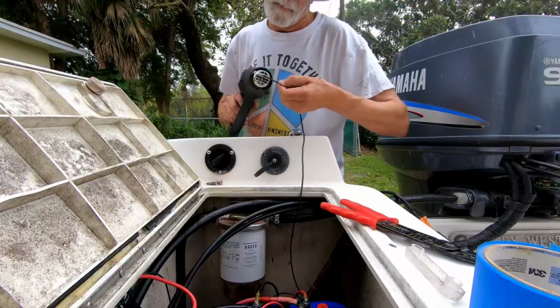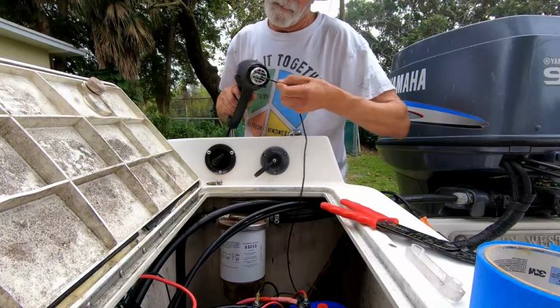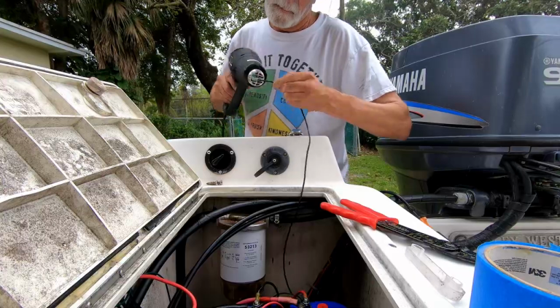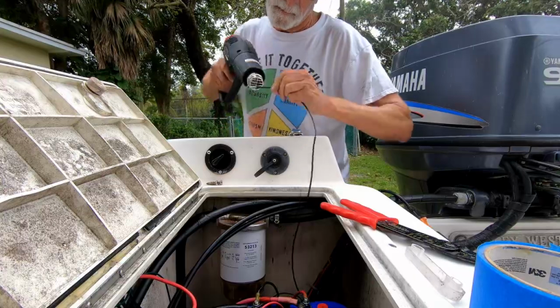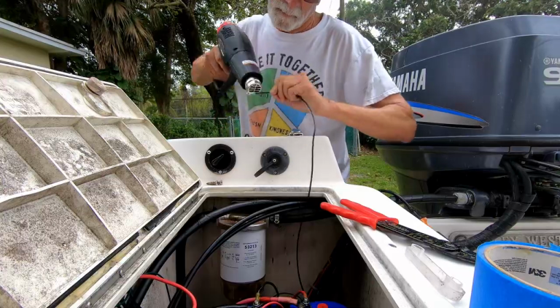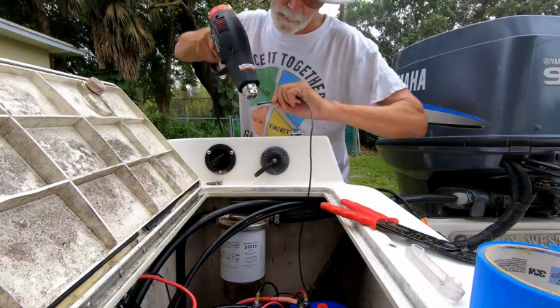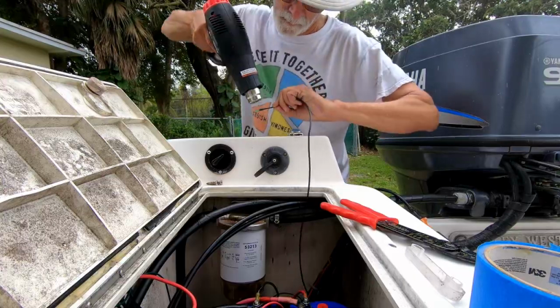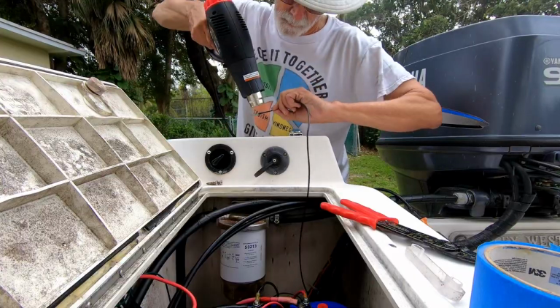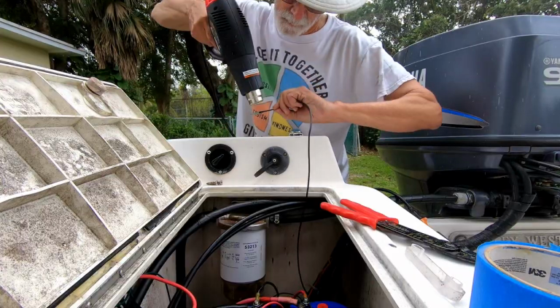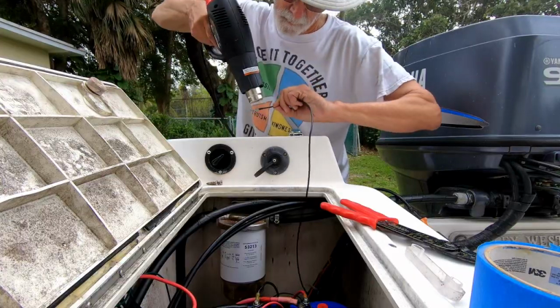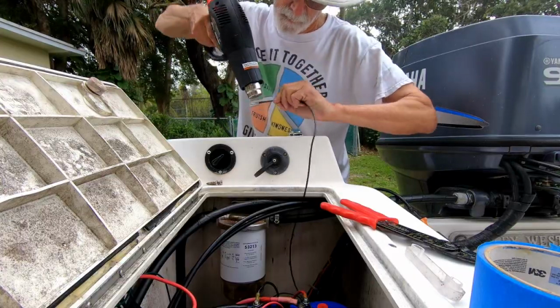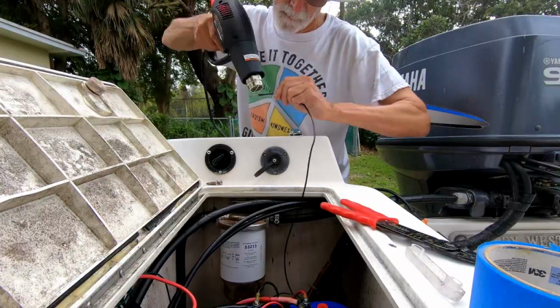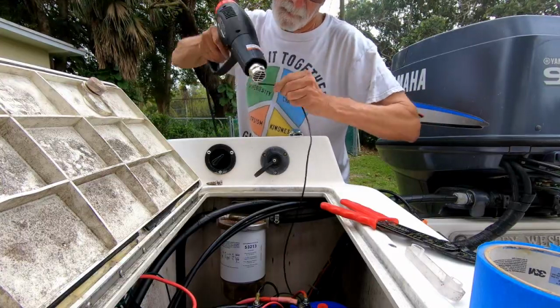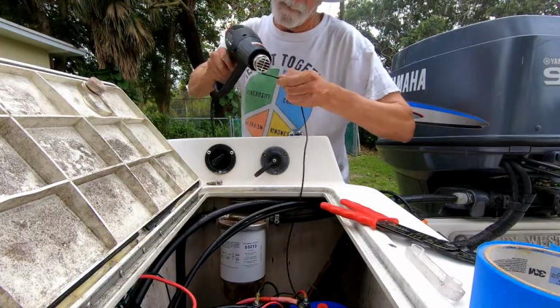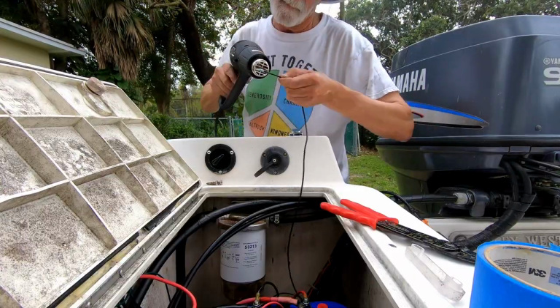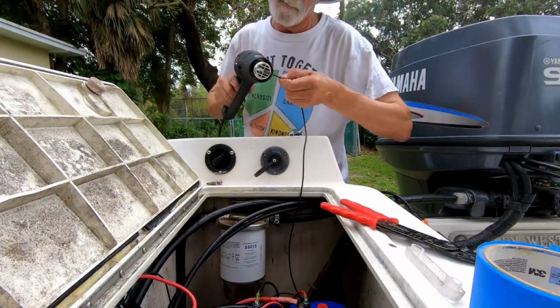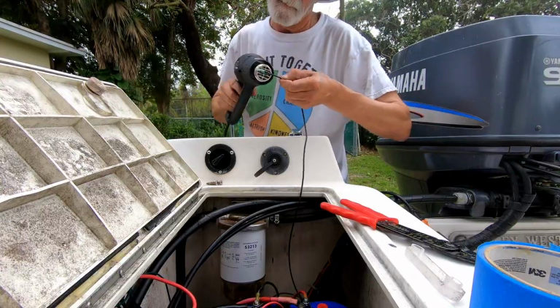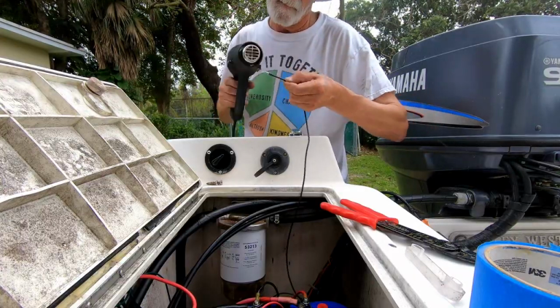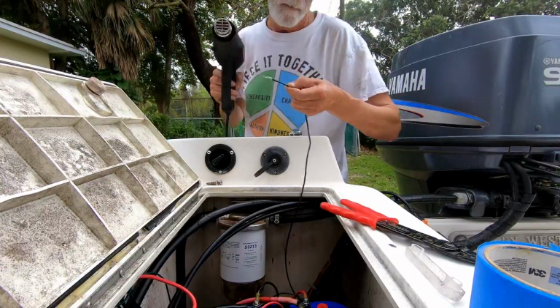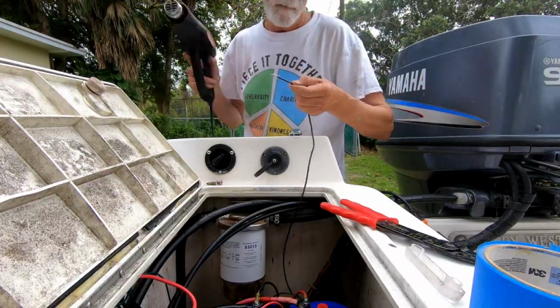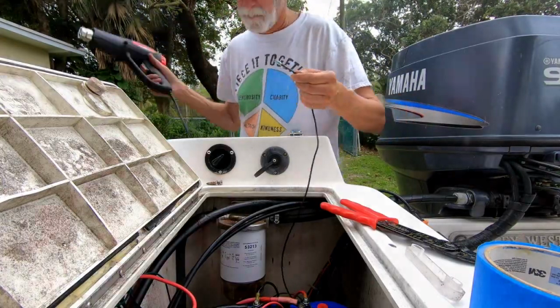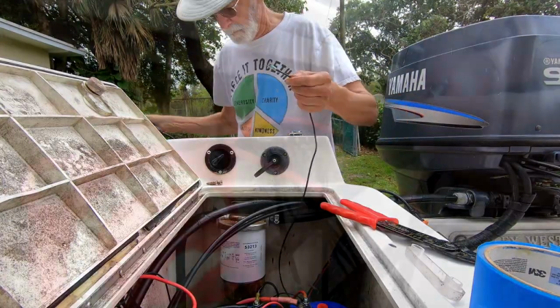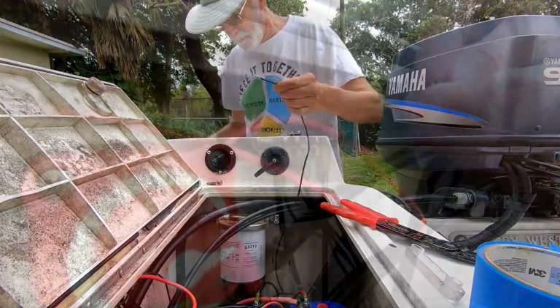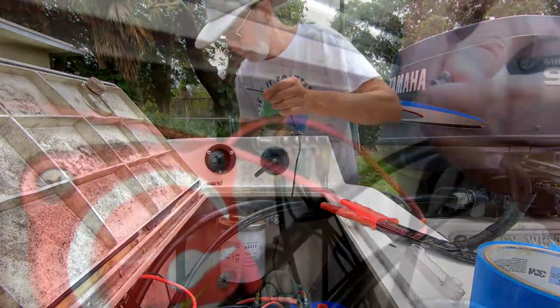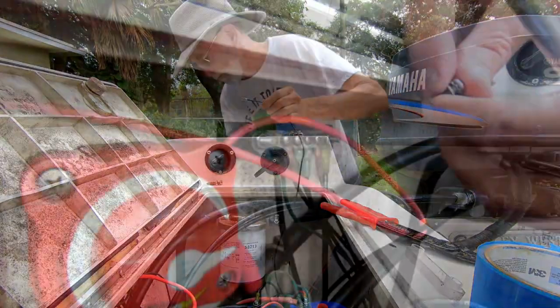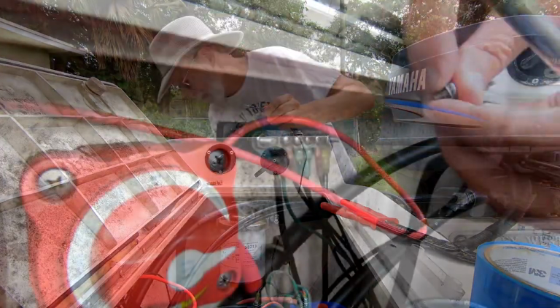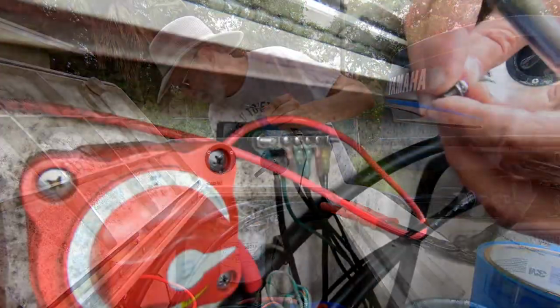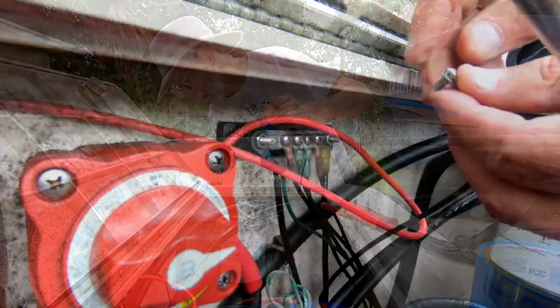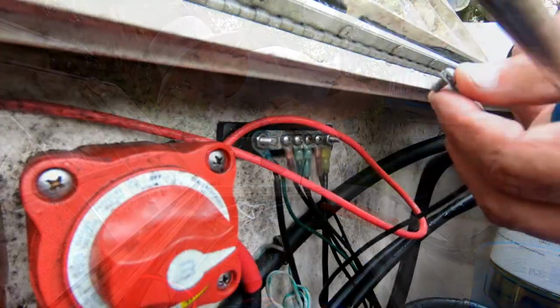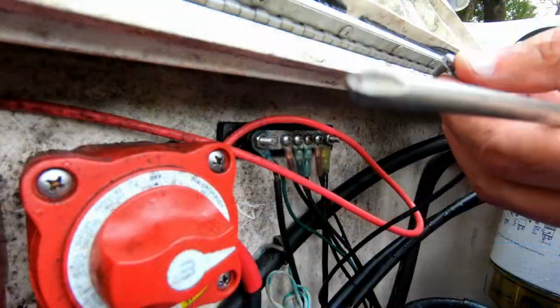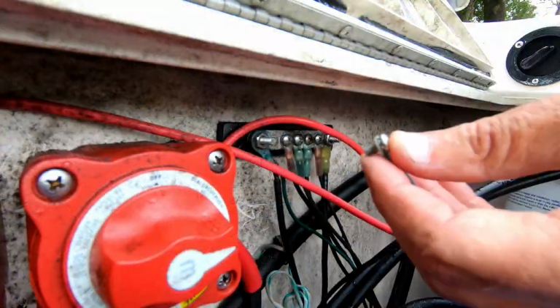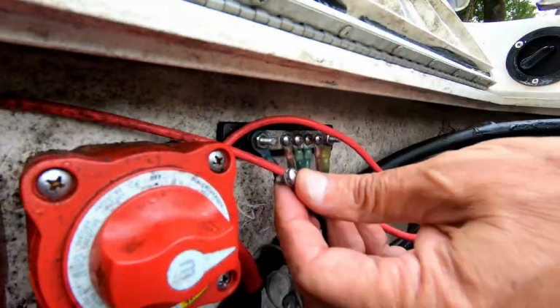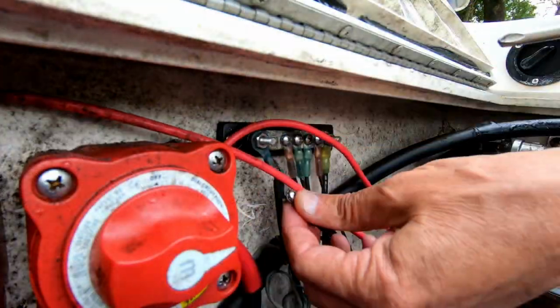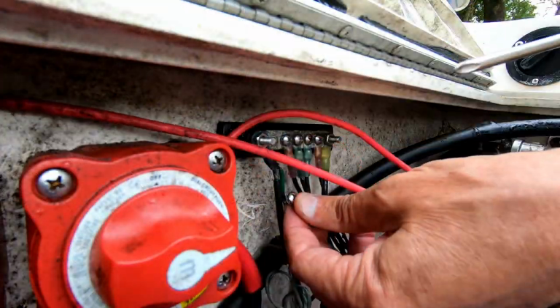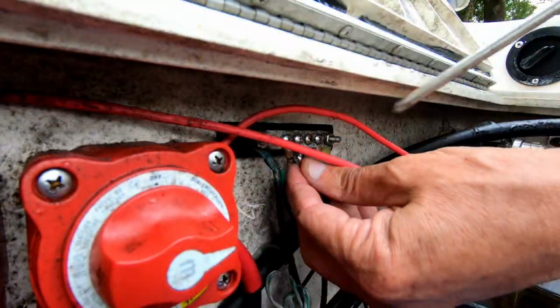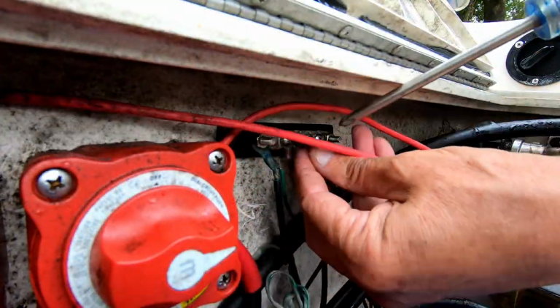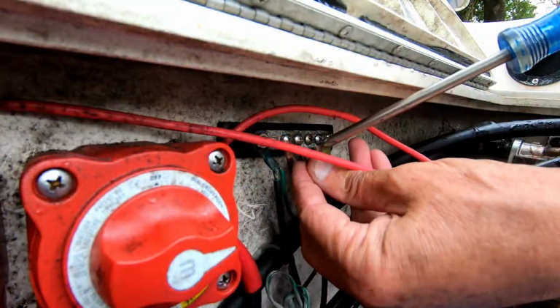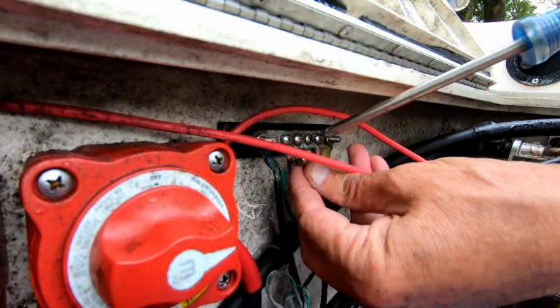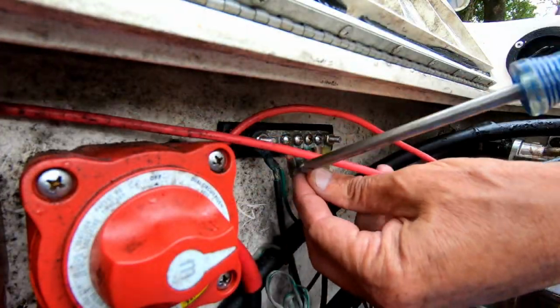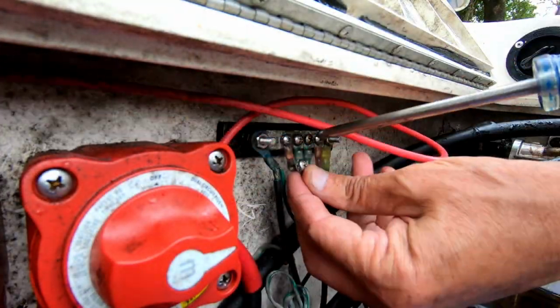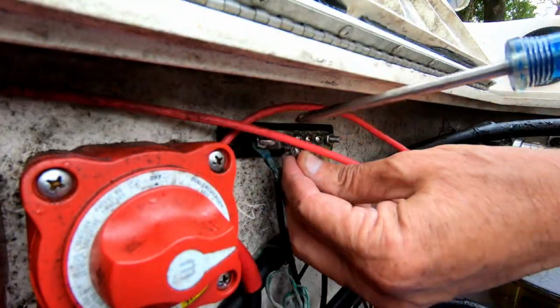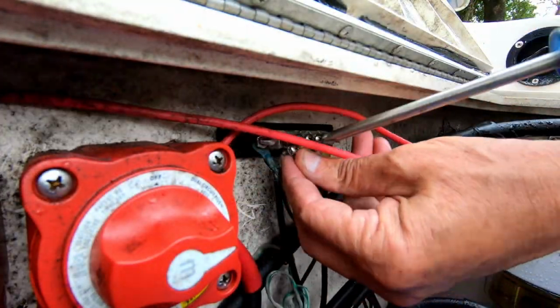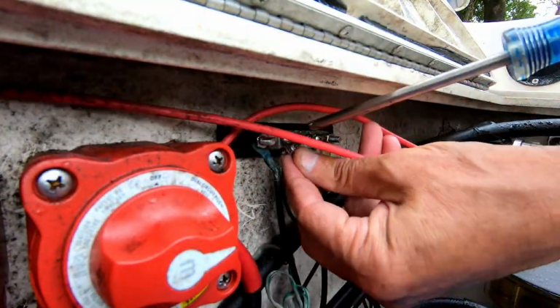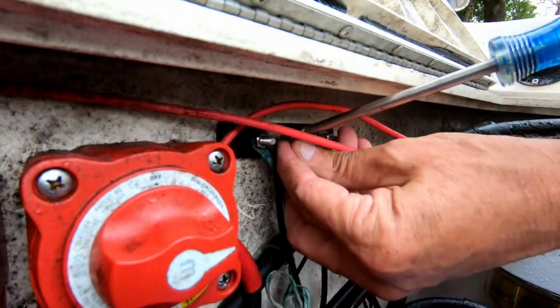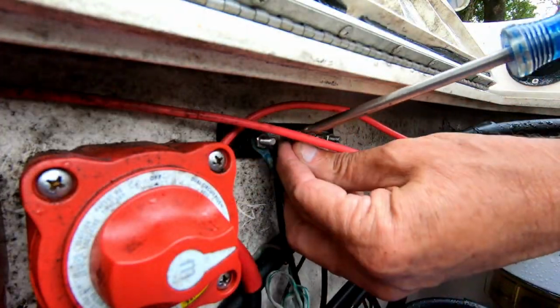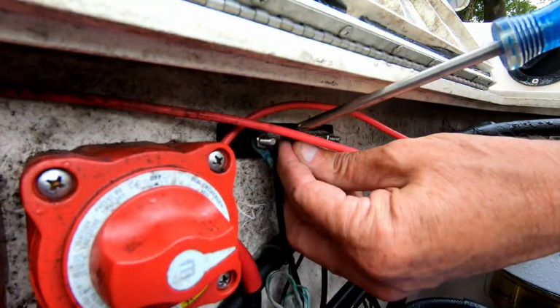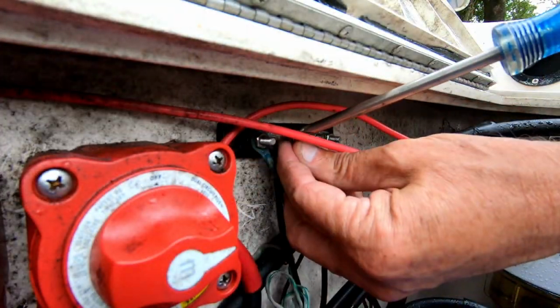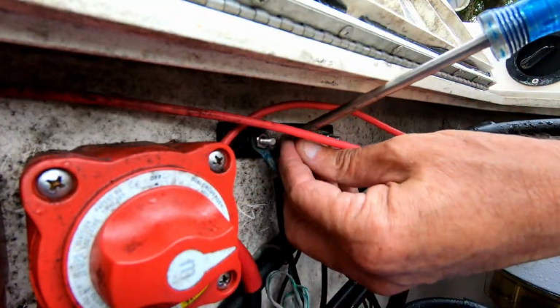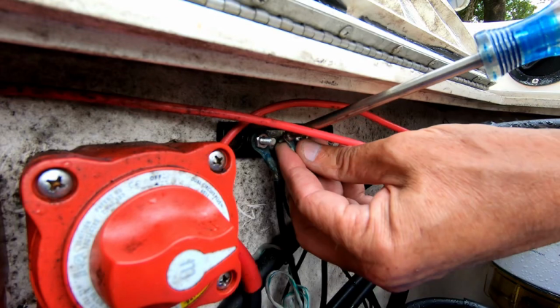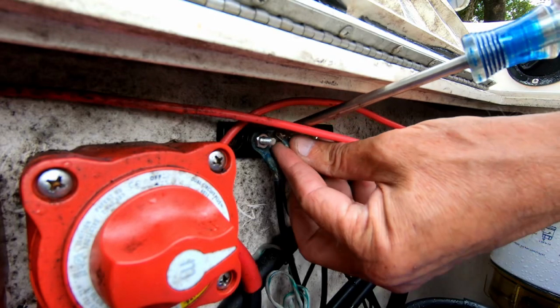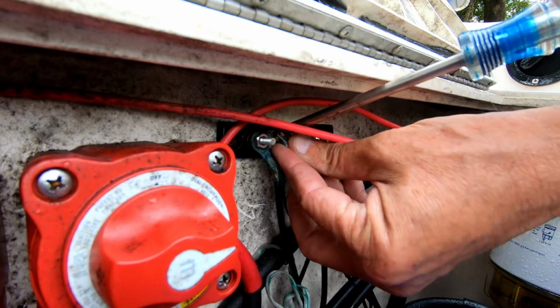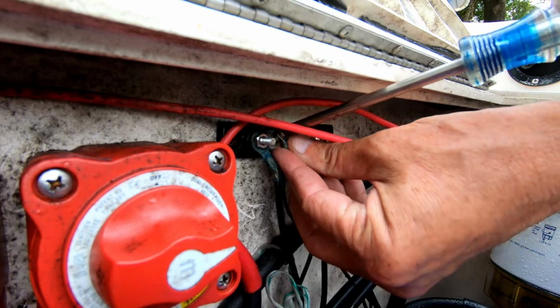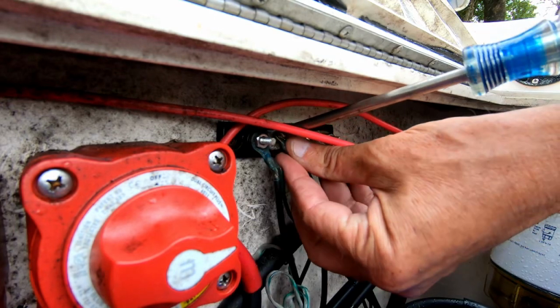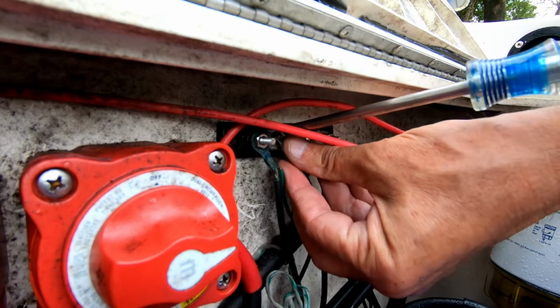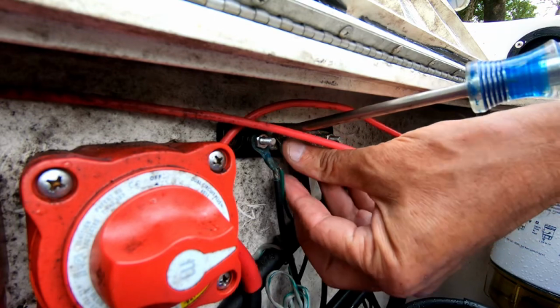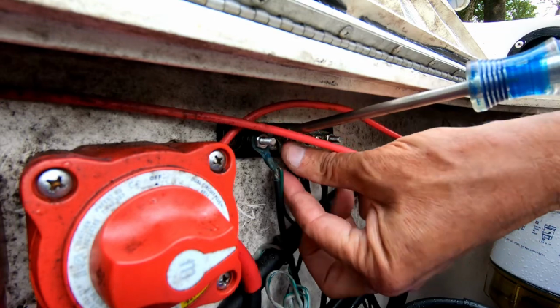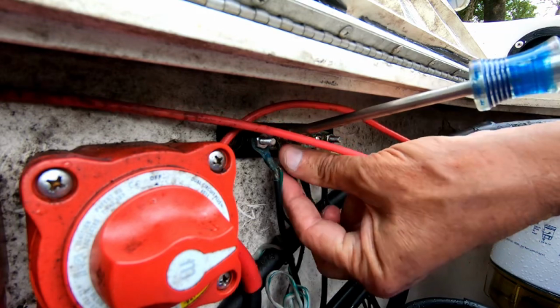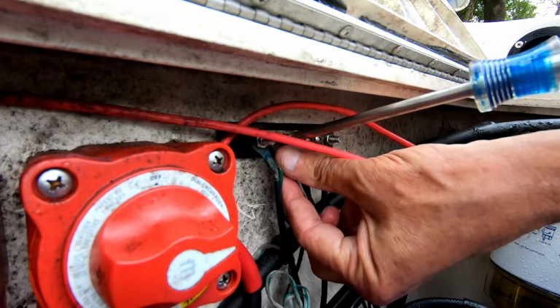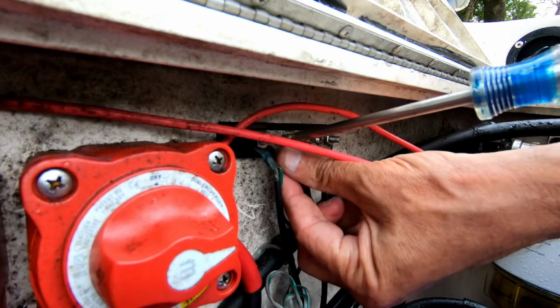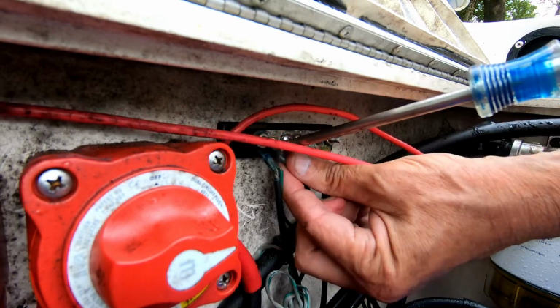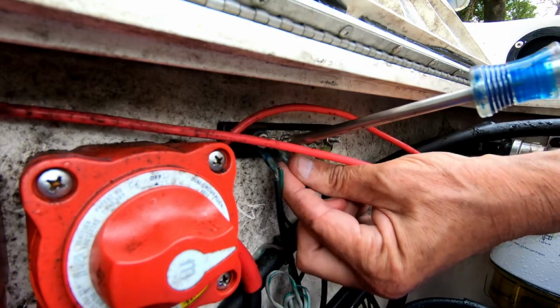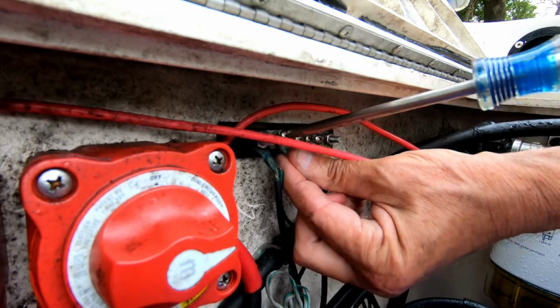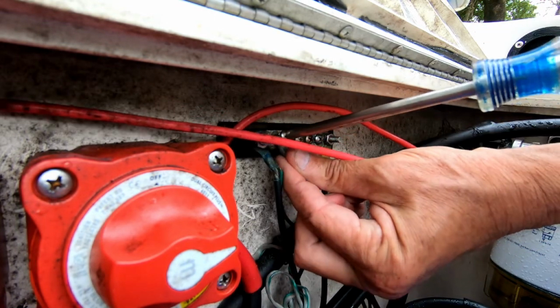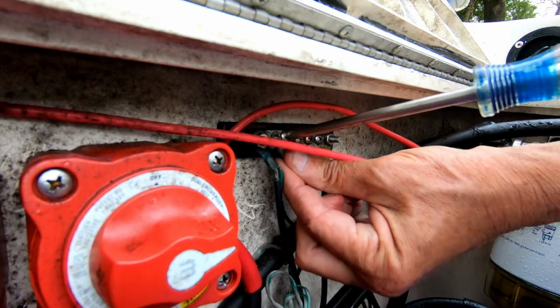Putting the terminal connections on the wires and connecting them. I did not show the connection in the console.